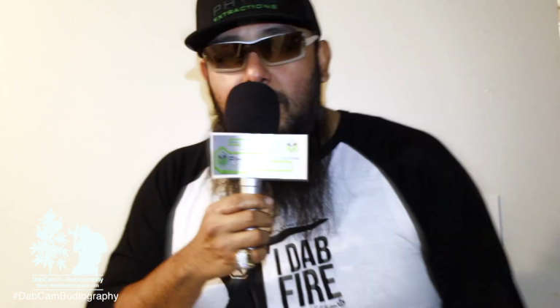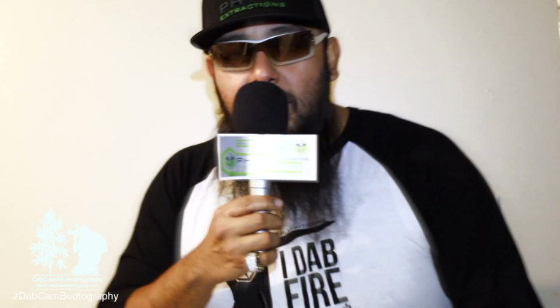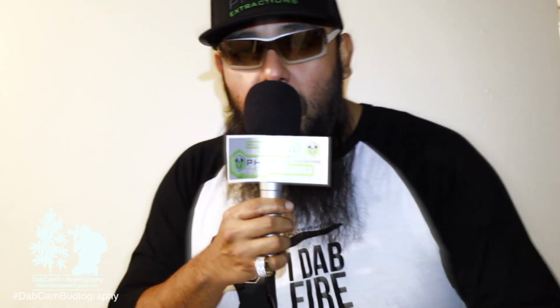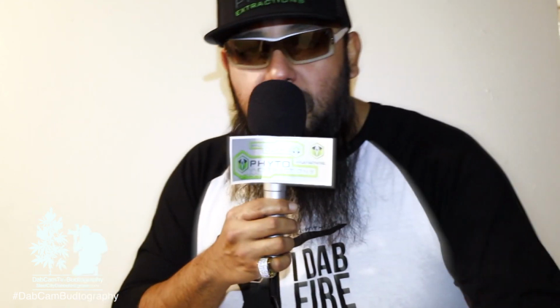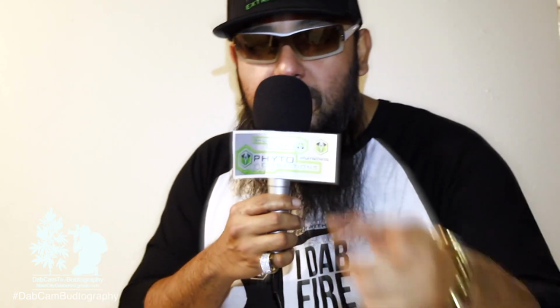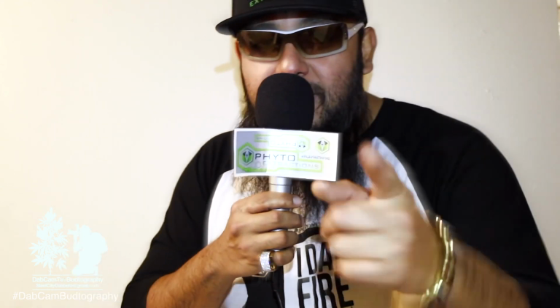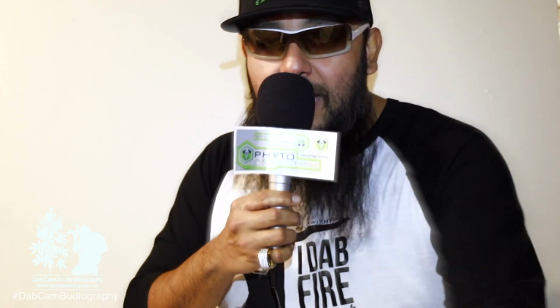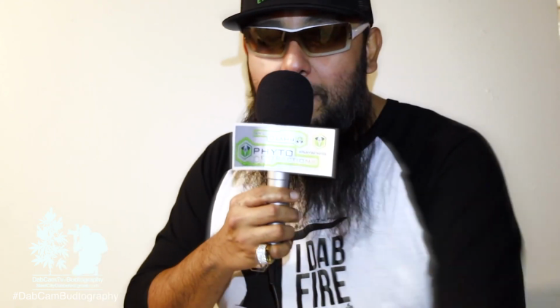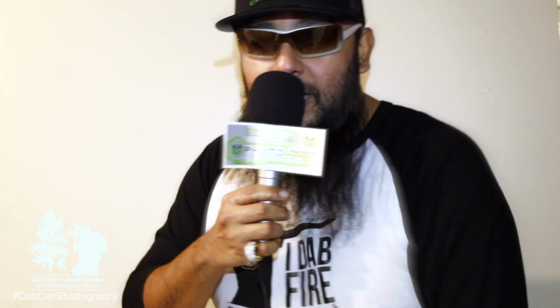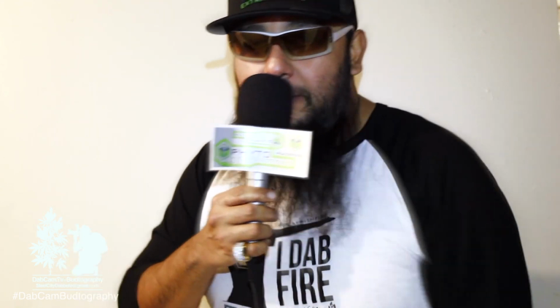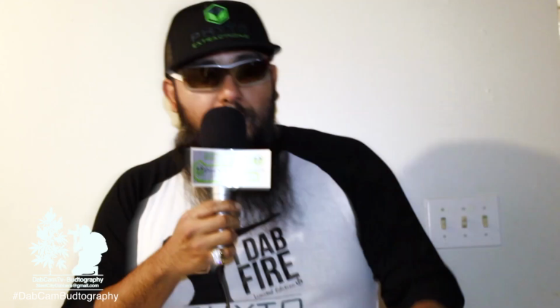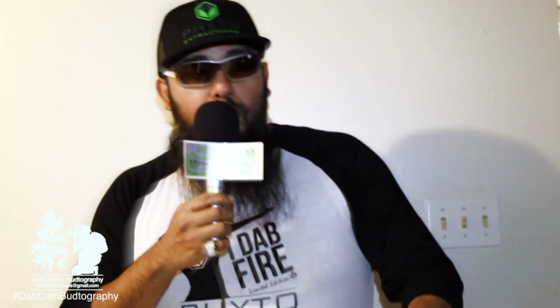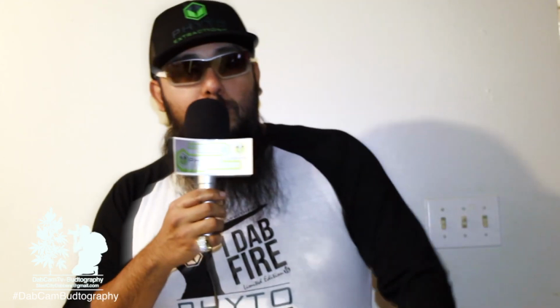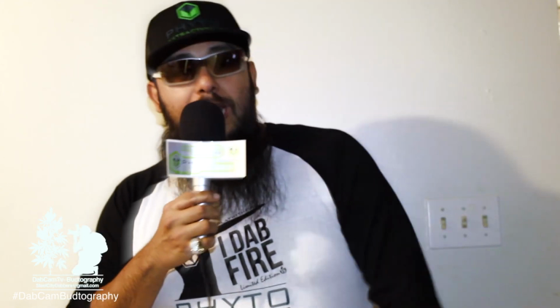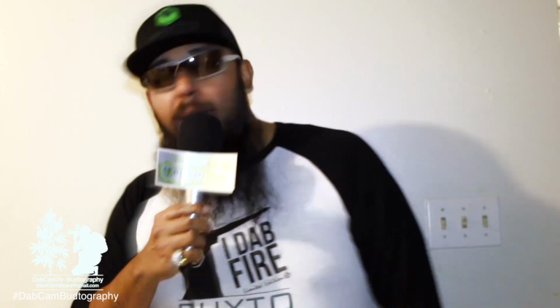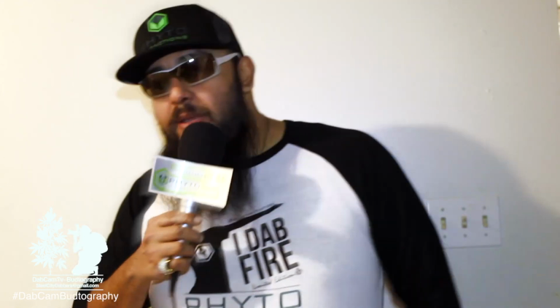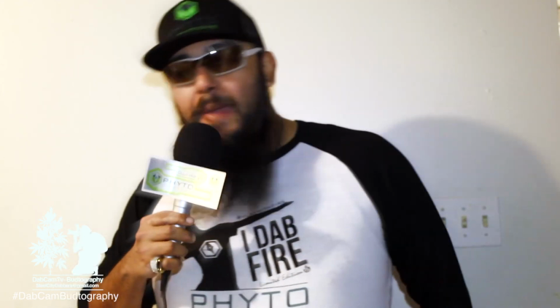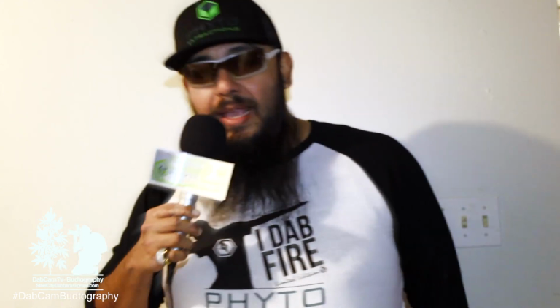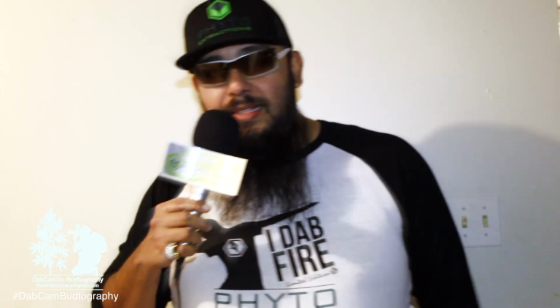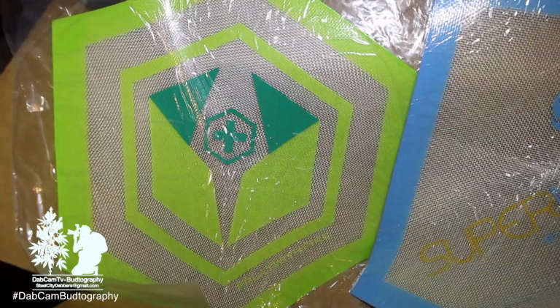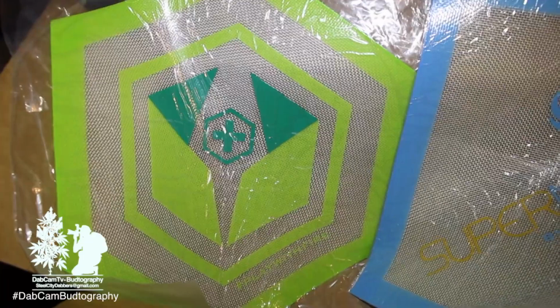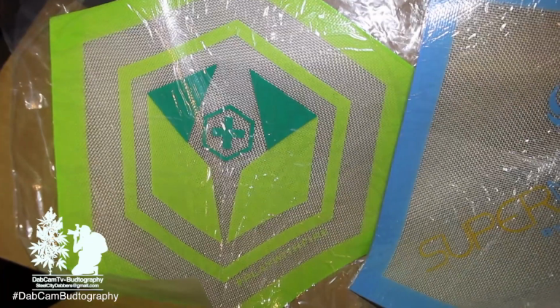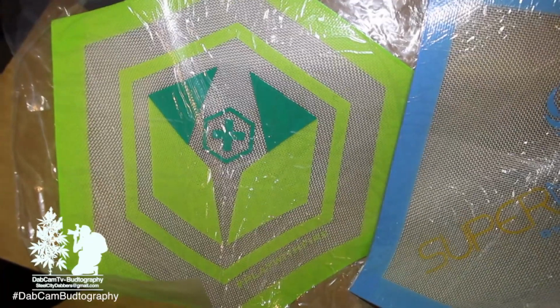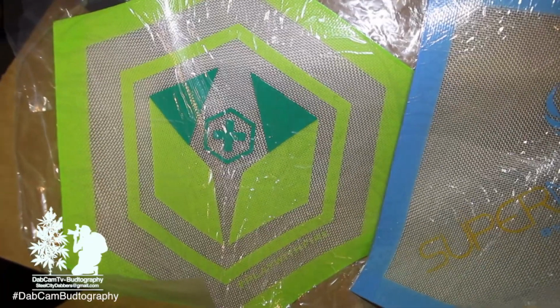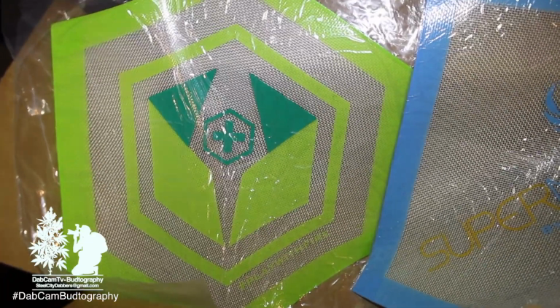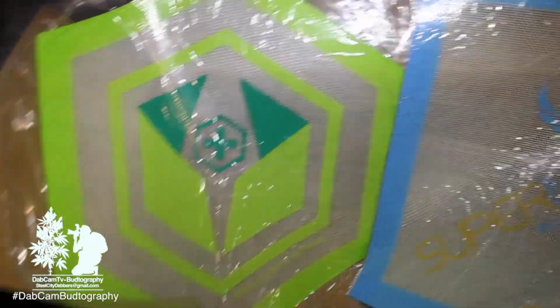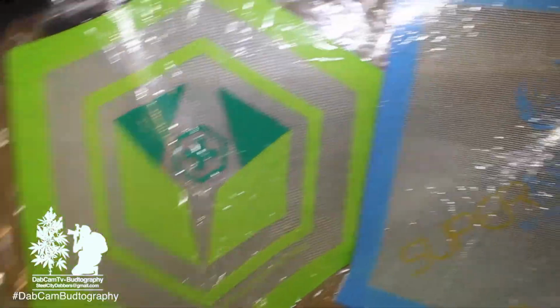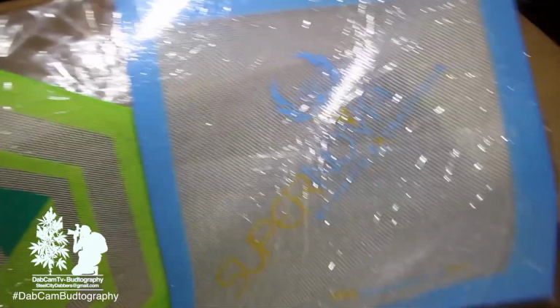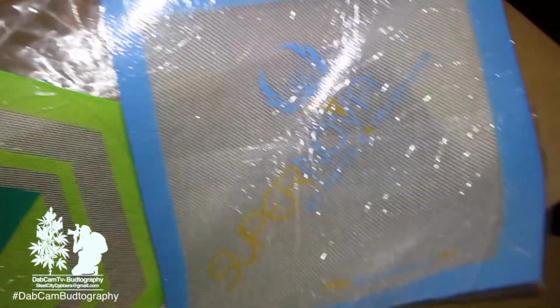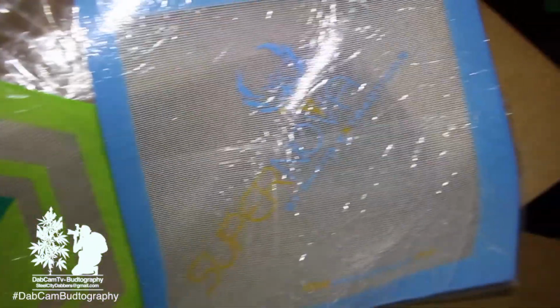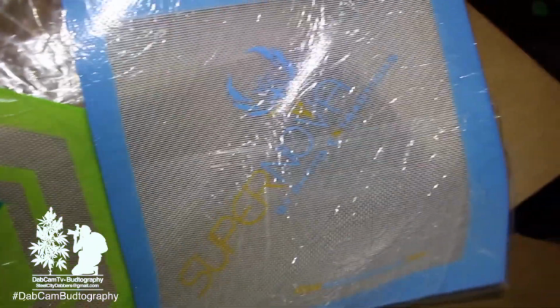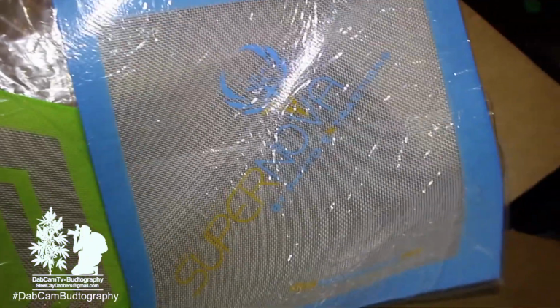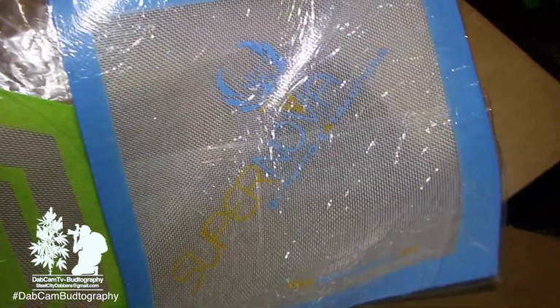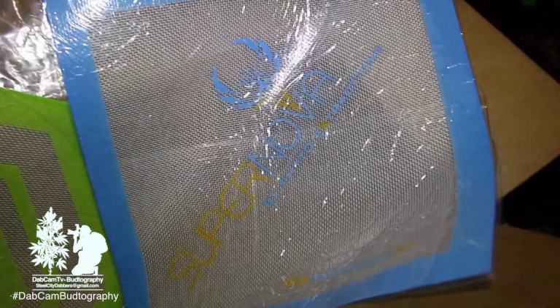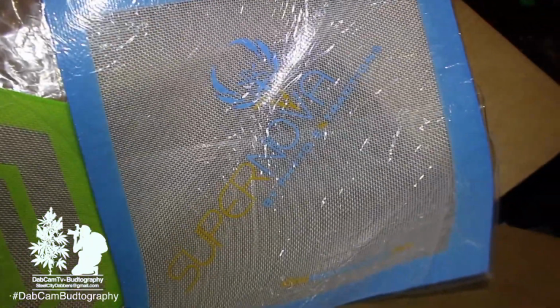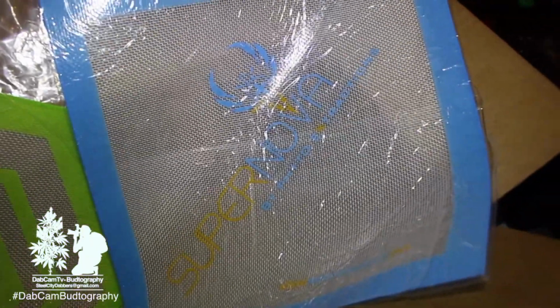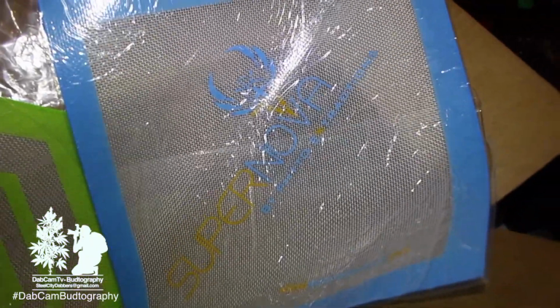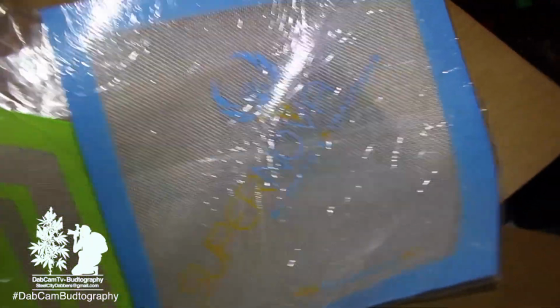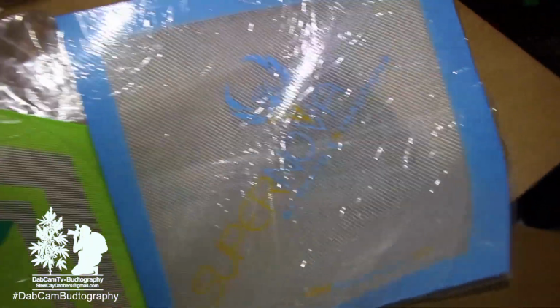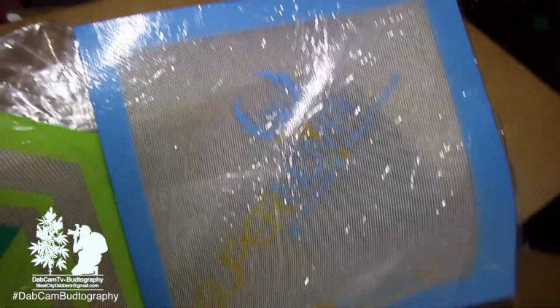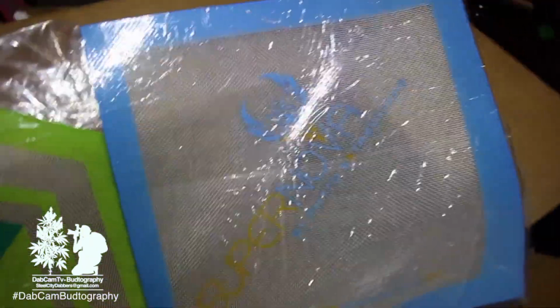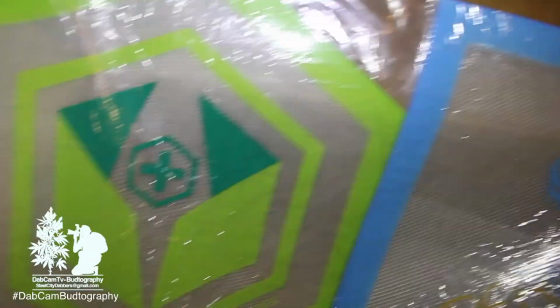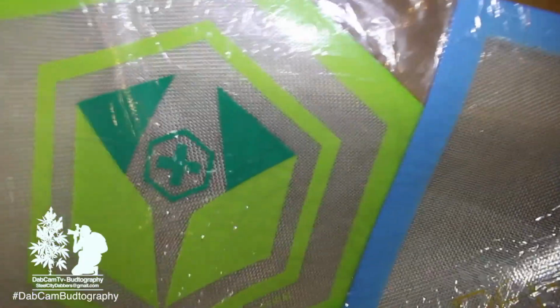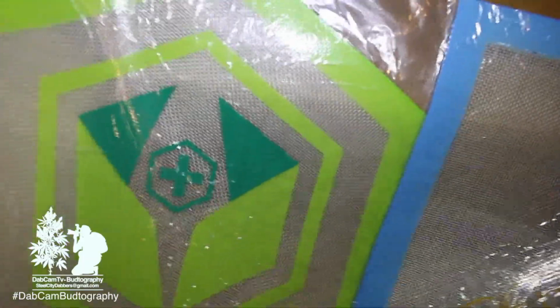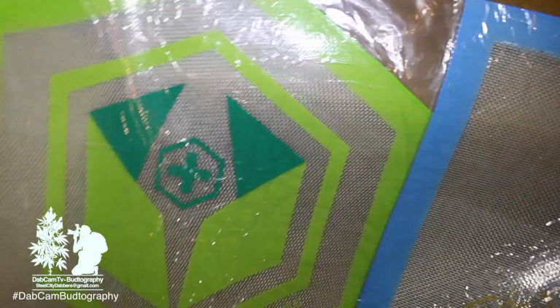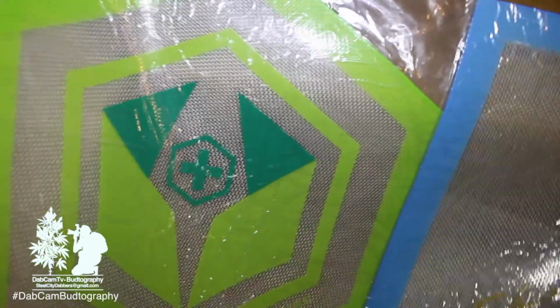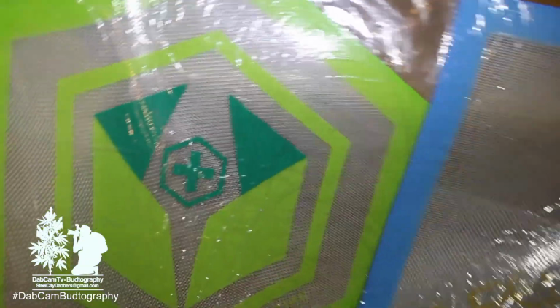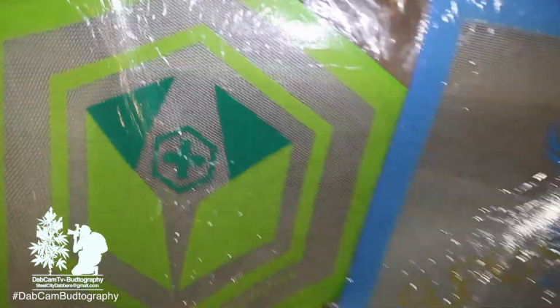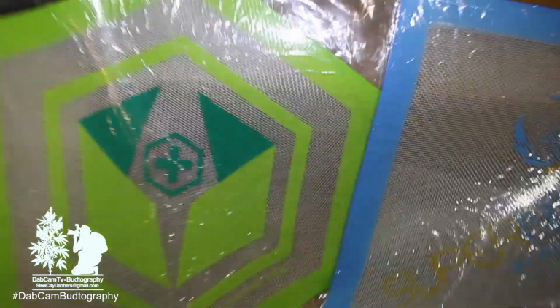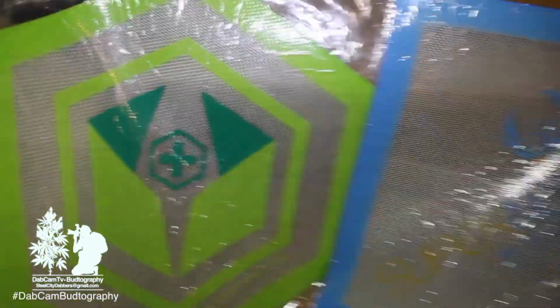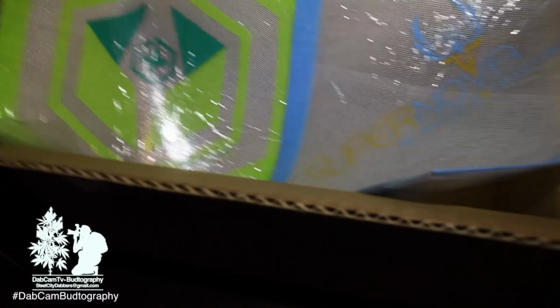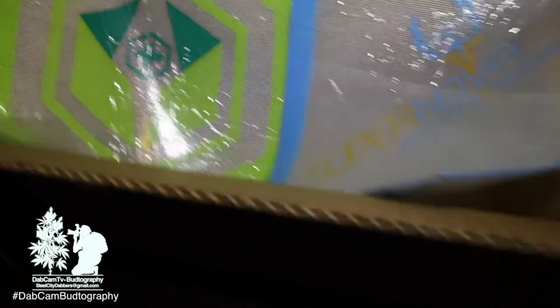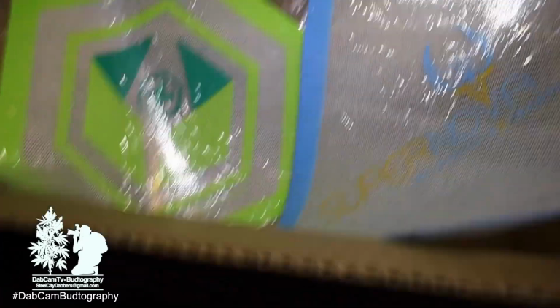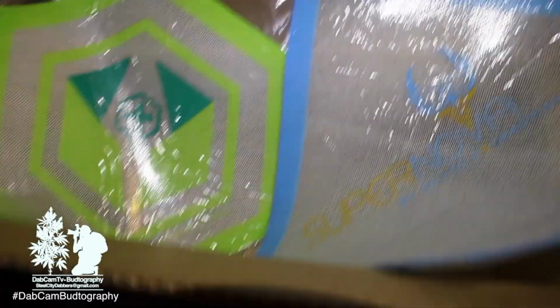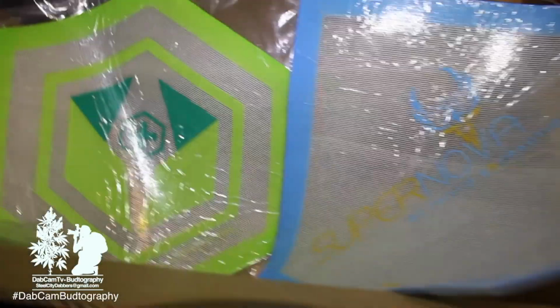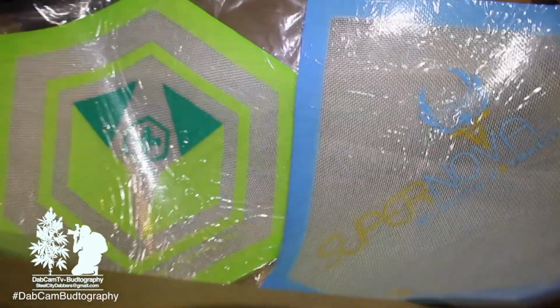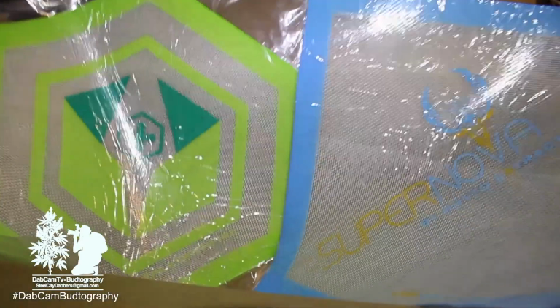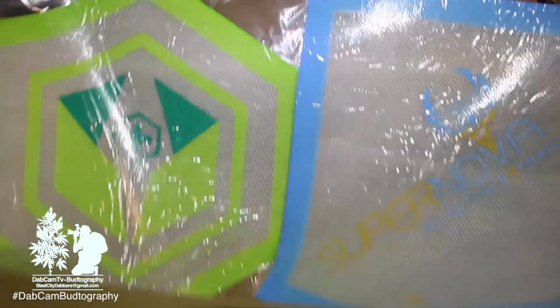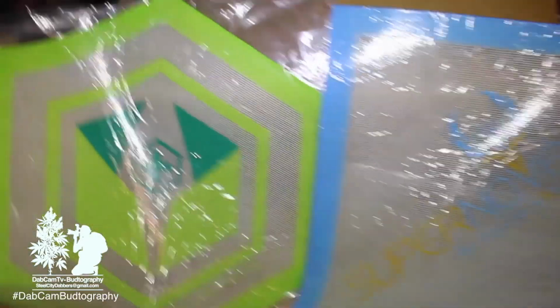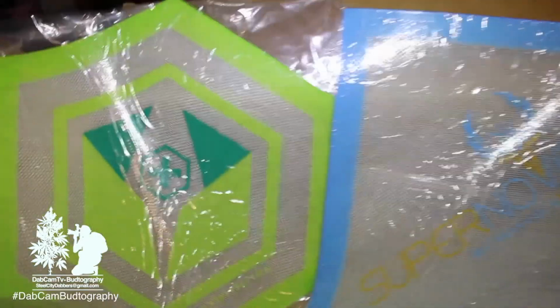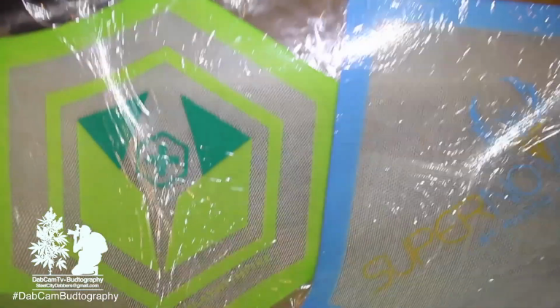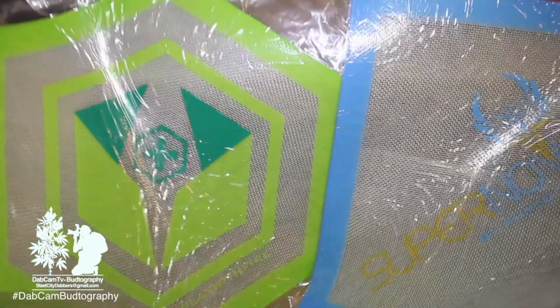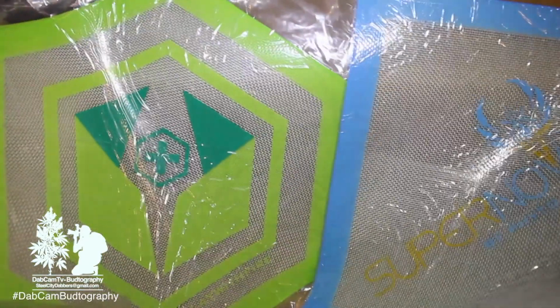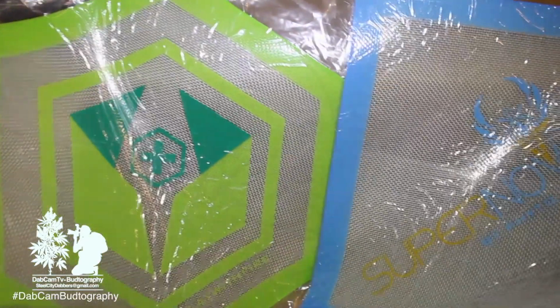They also sent me a few dabbing mats — Fido and the Supernova dabbing mats. So that's dope right there.